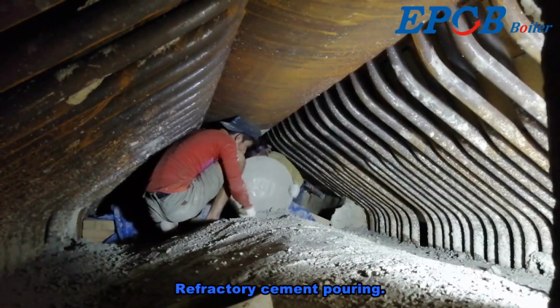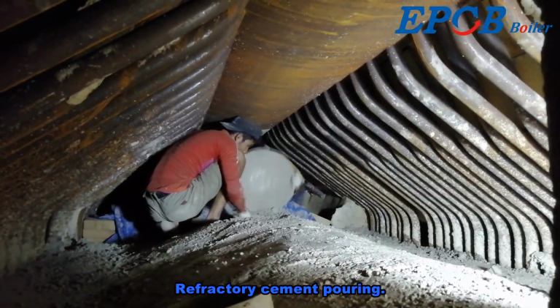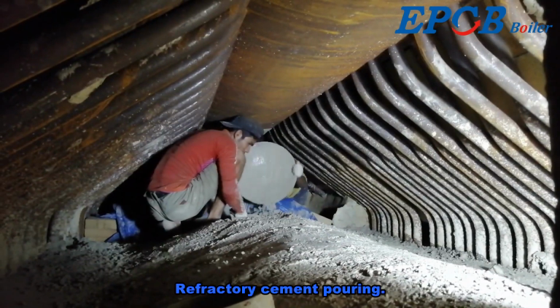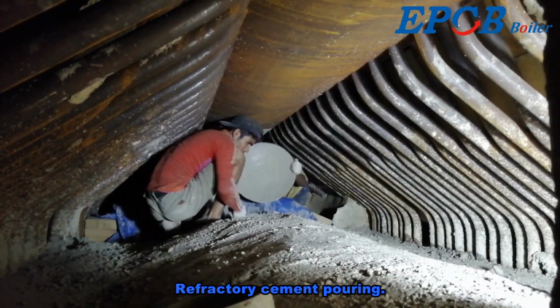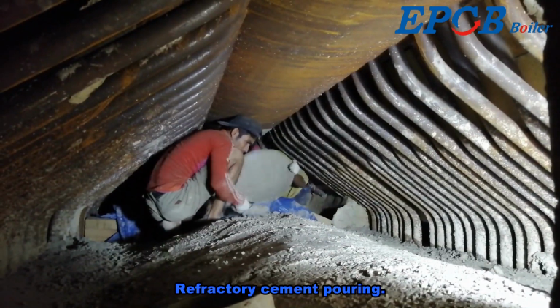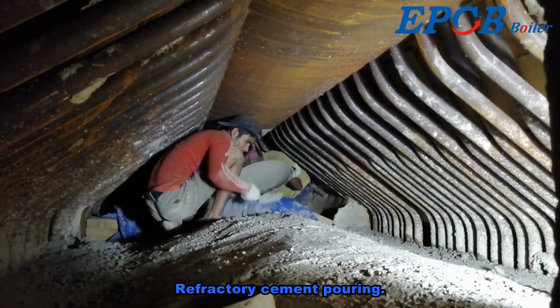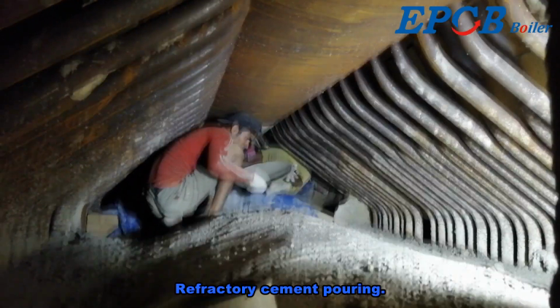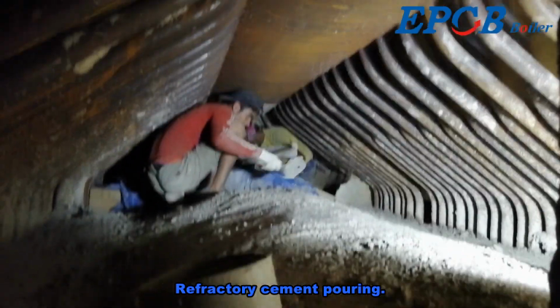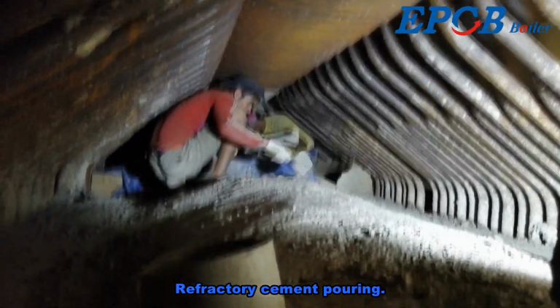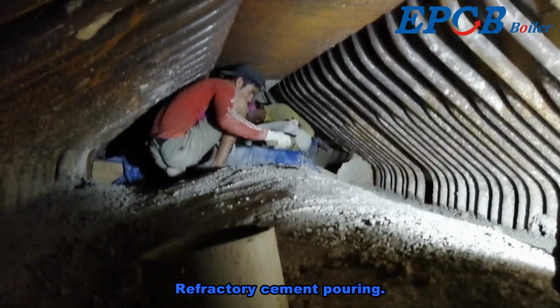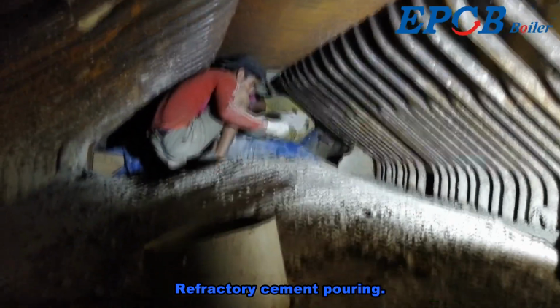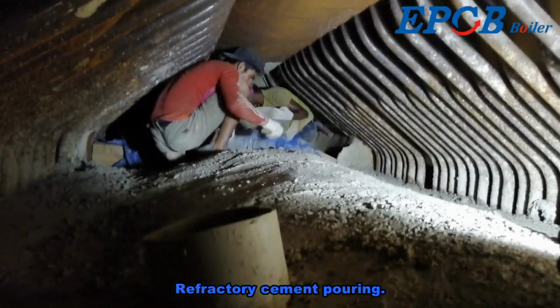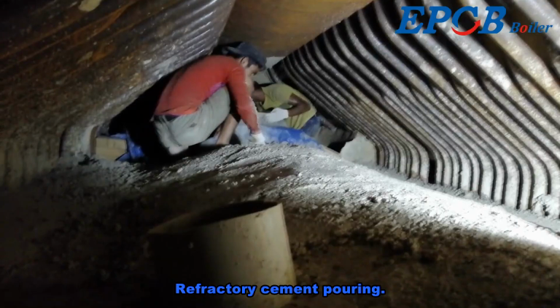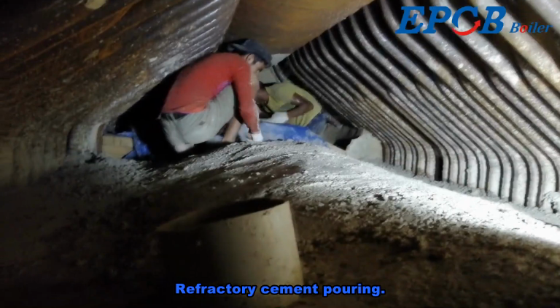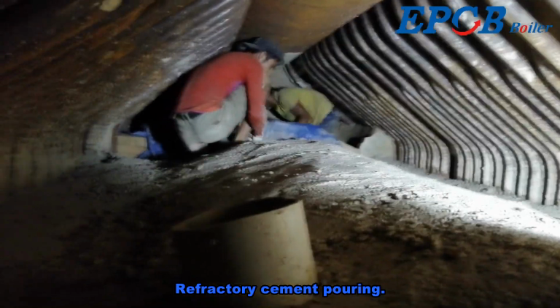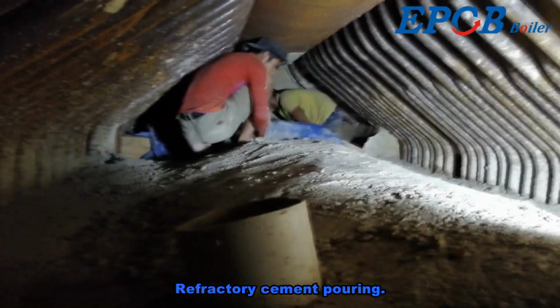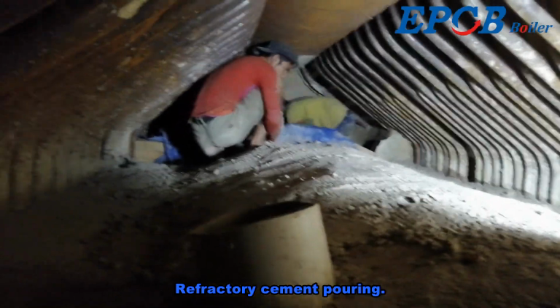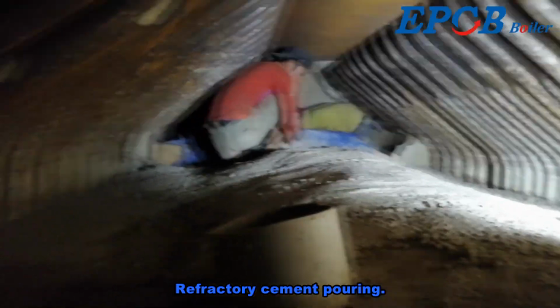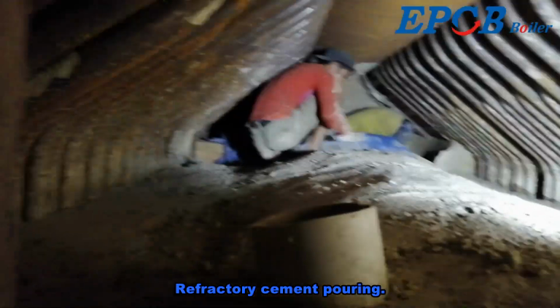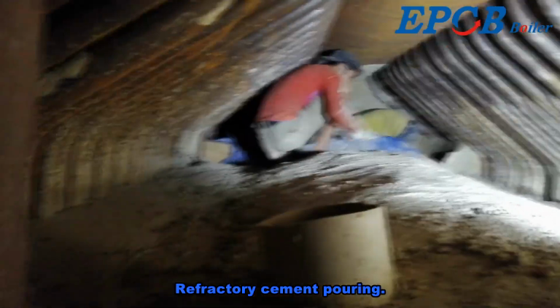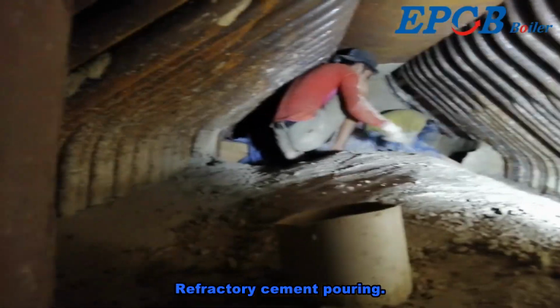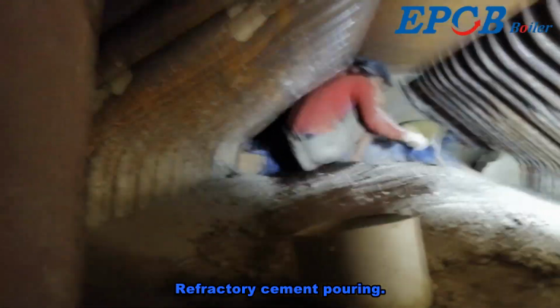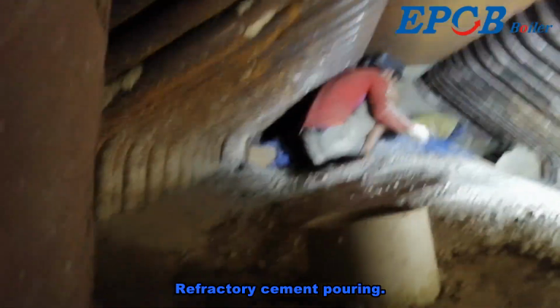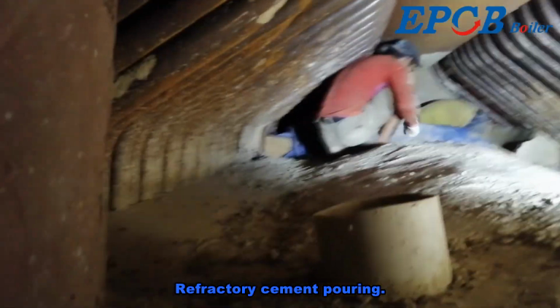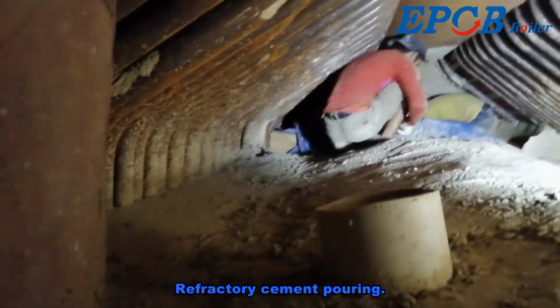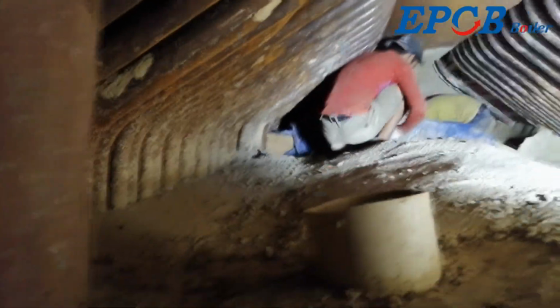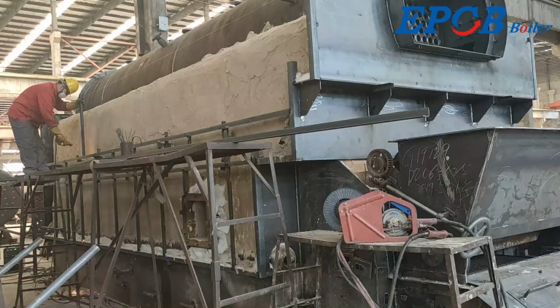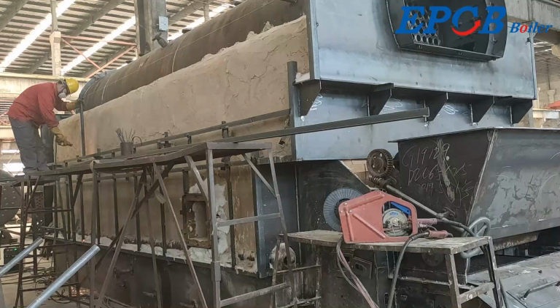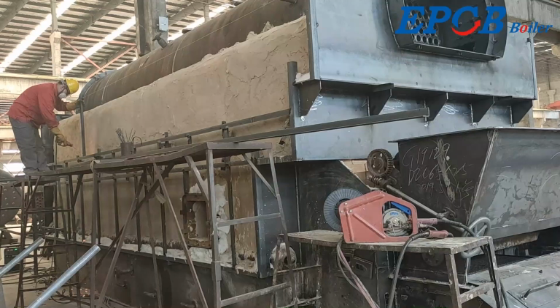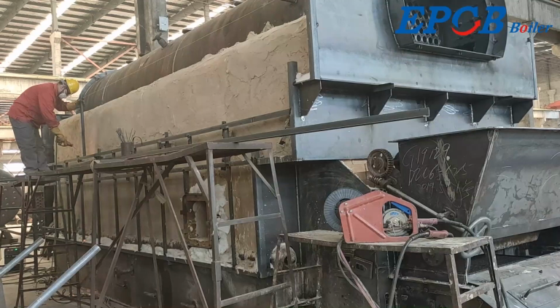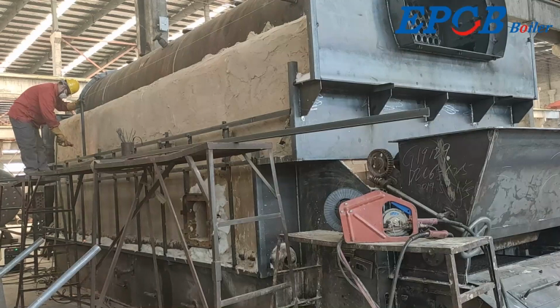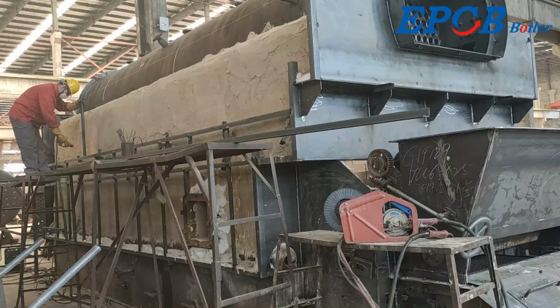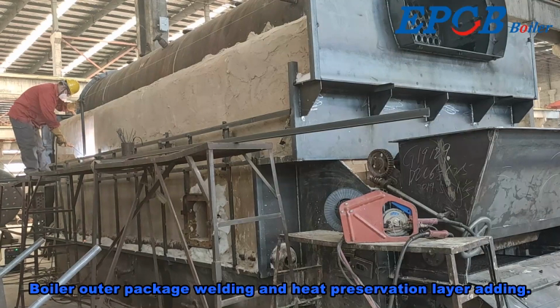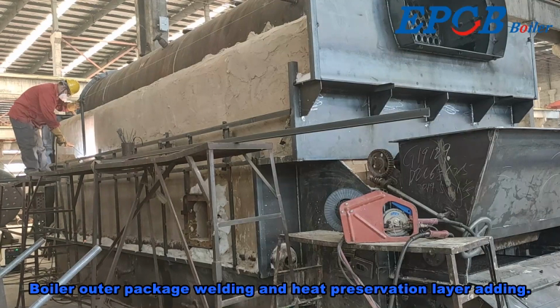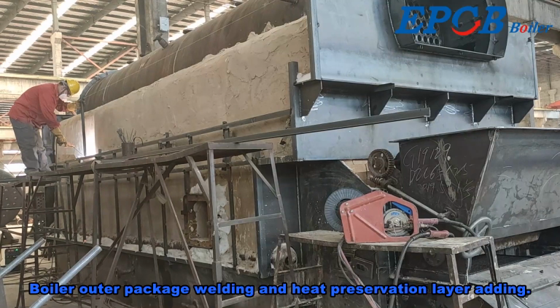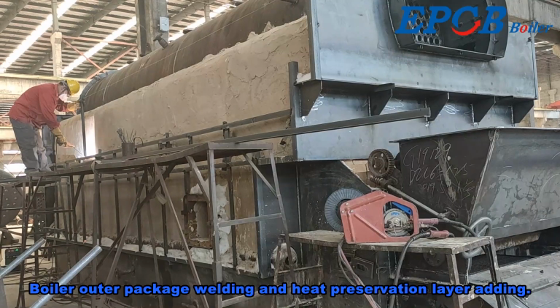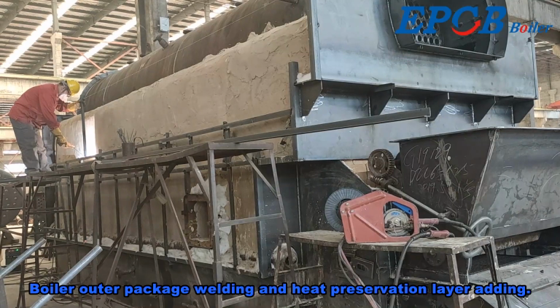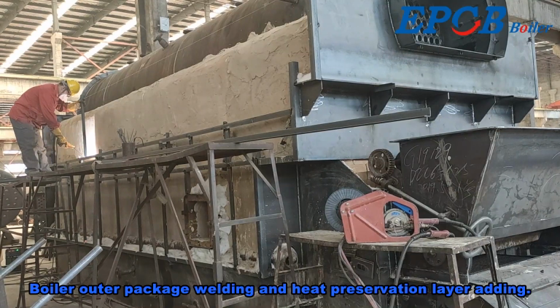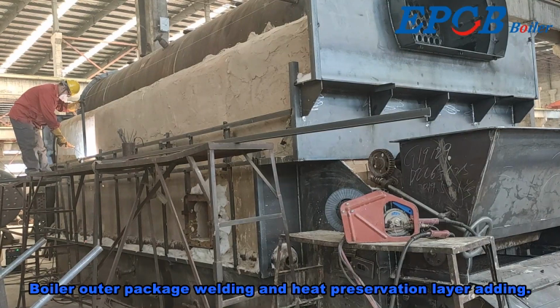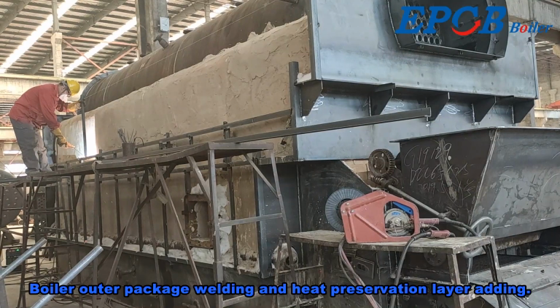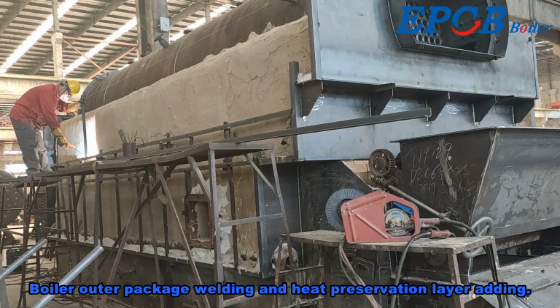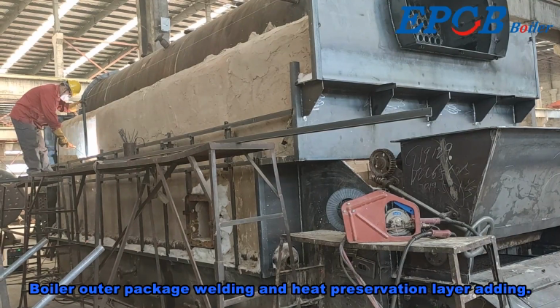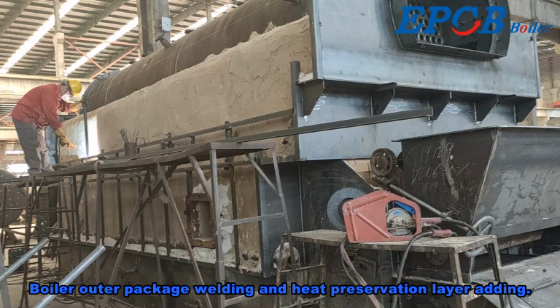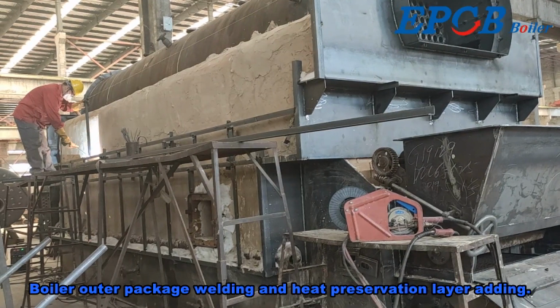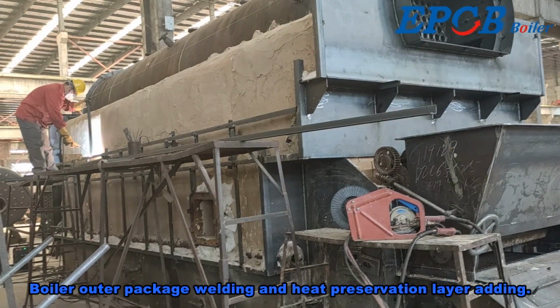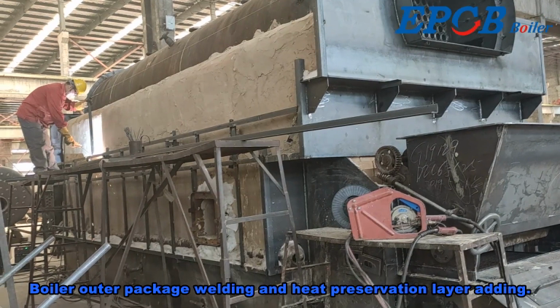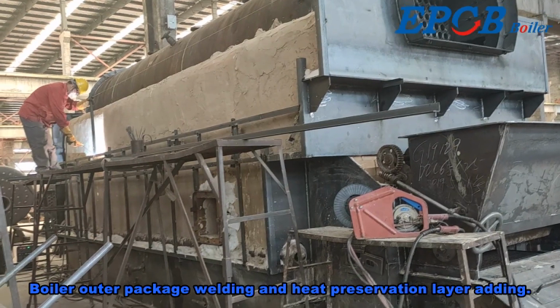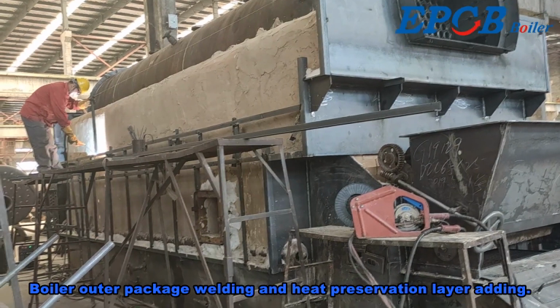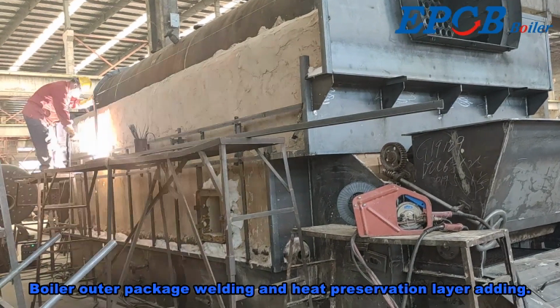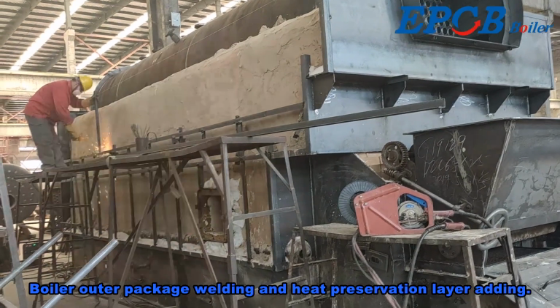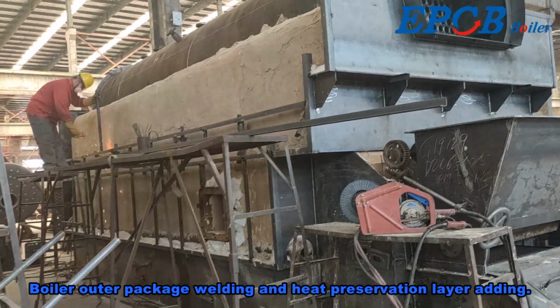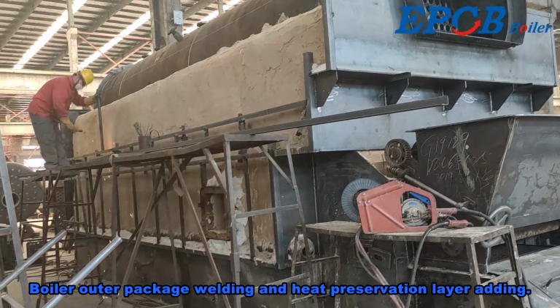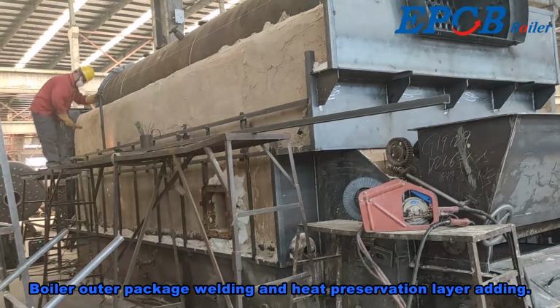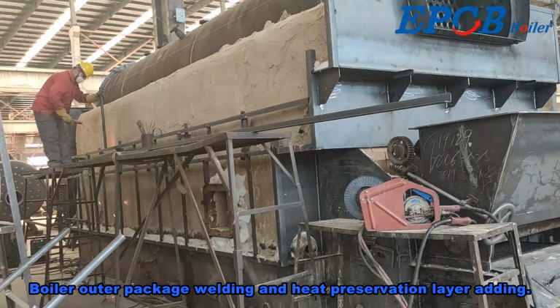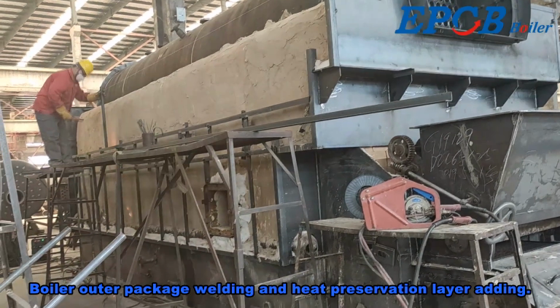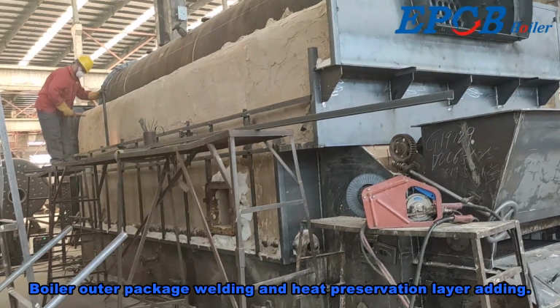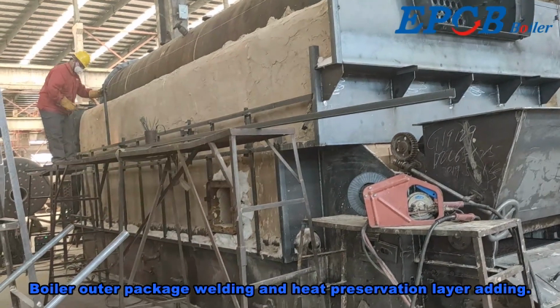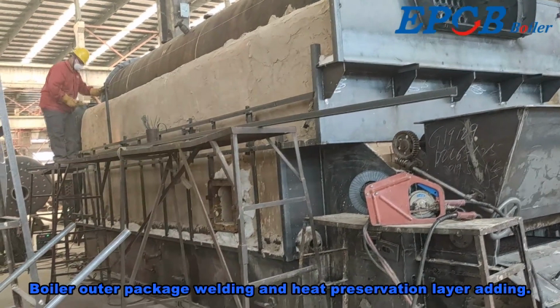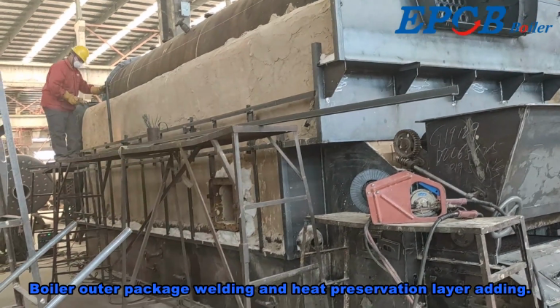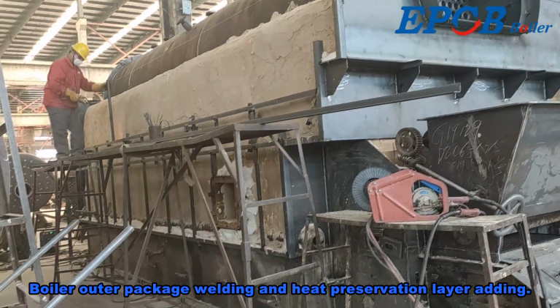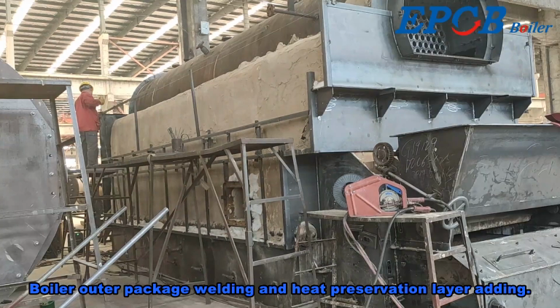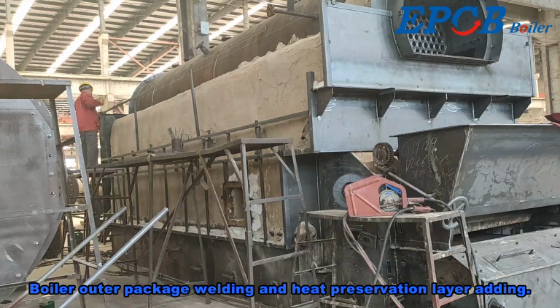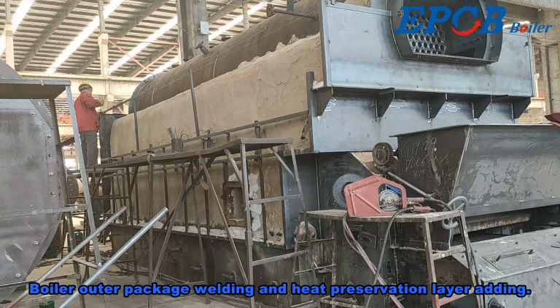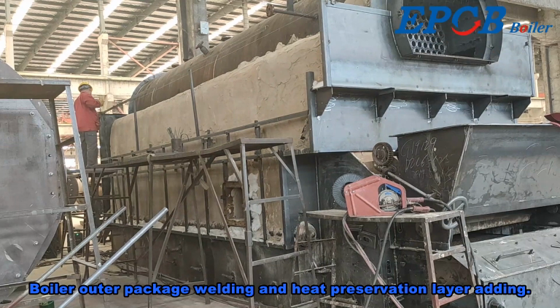Refractory cement pouring is performed, followed by boiler outer package welding and the addition of a heat preservation layer.